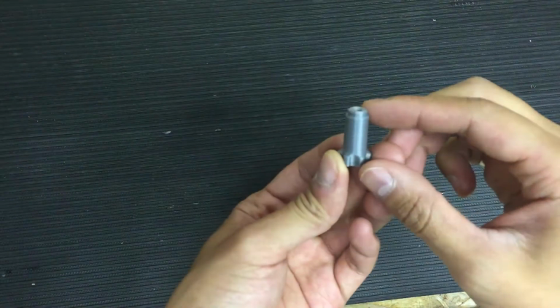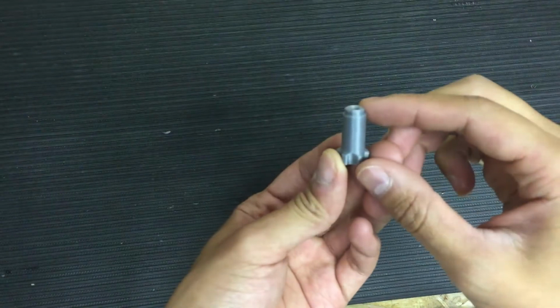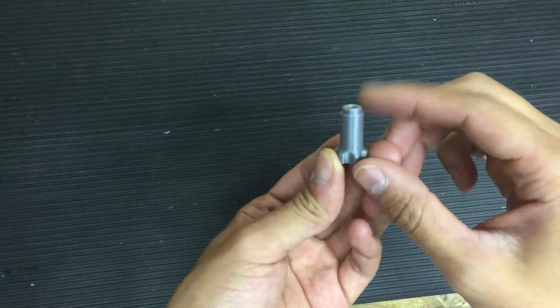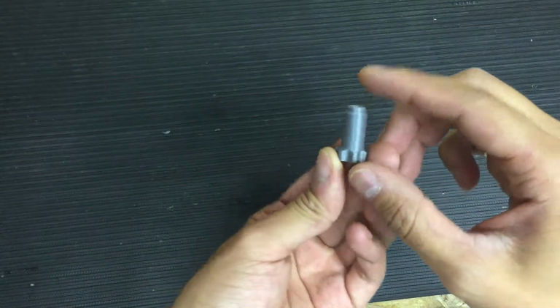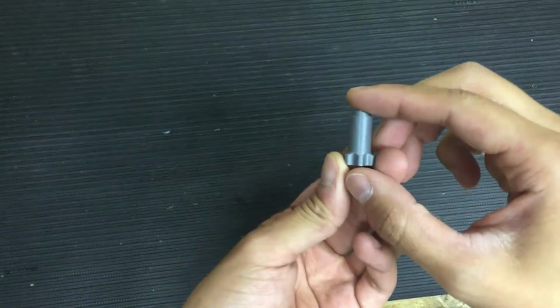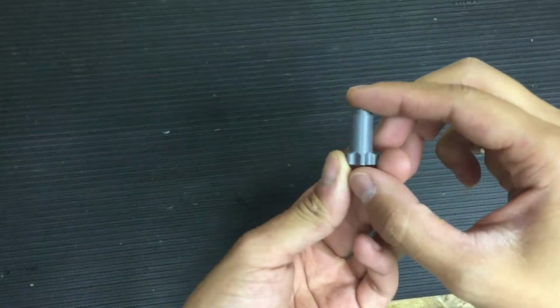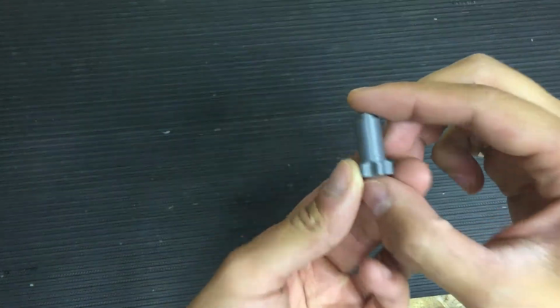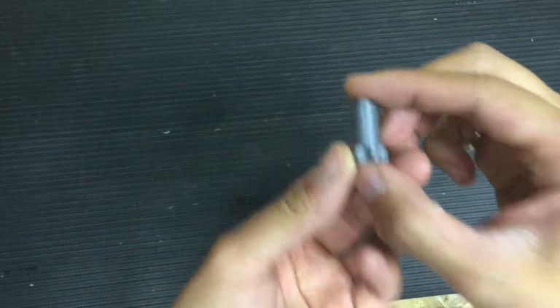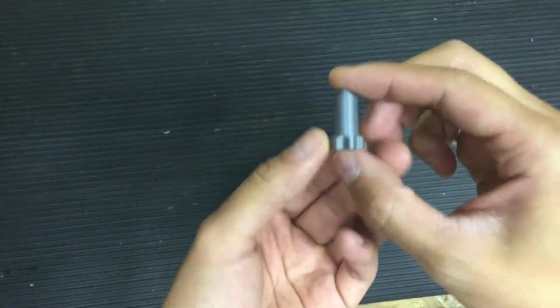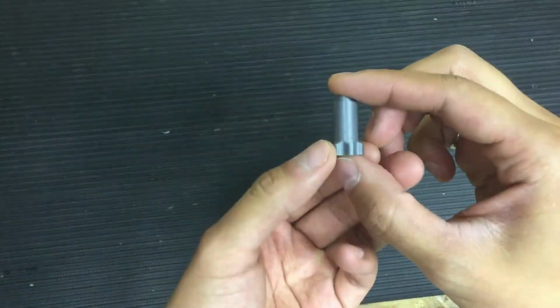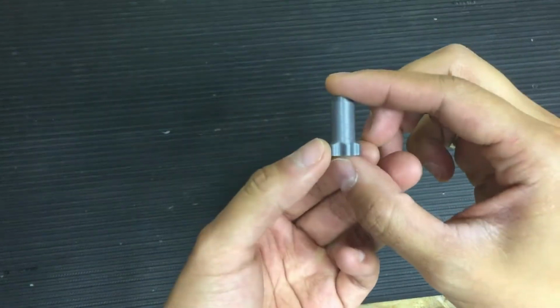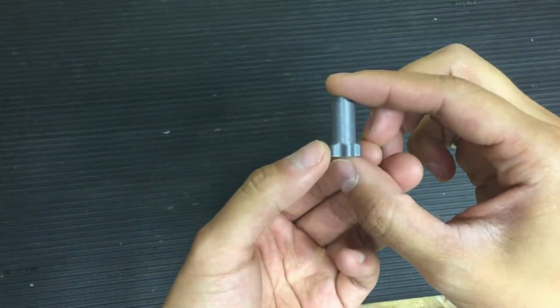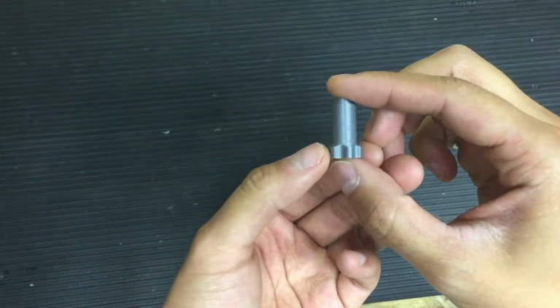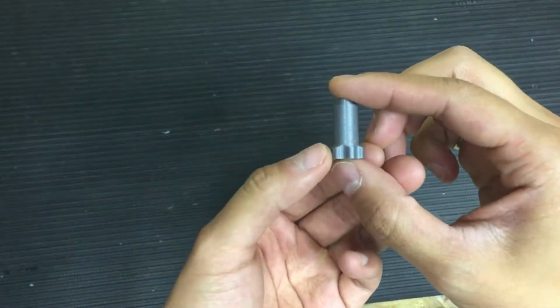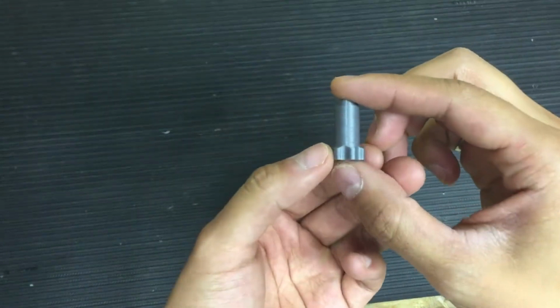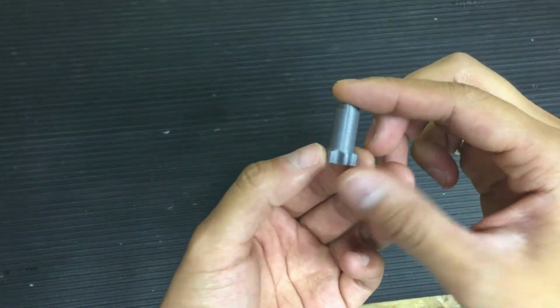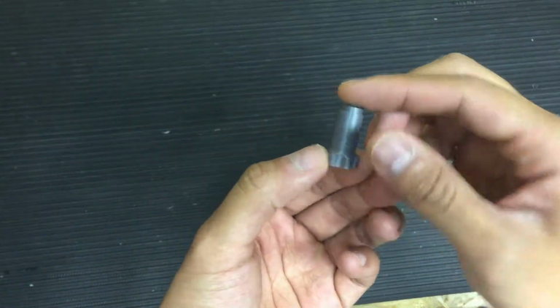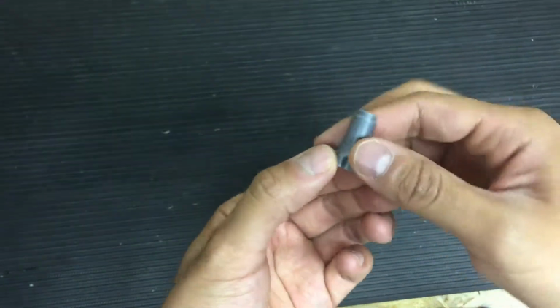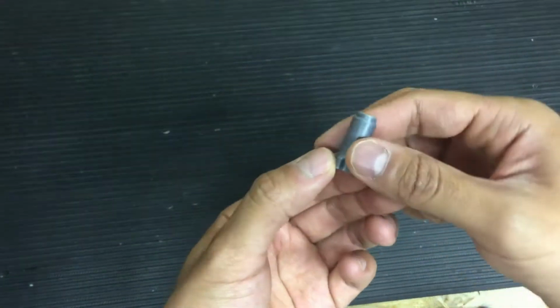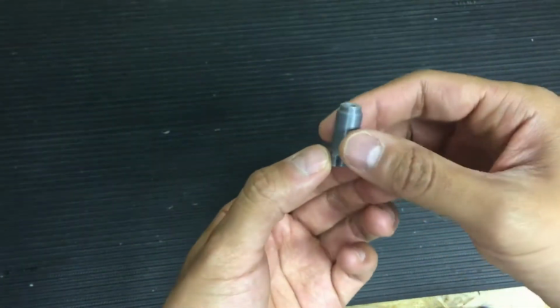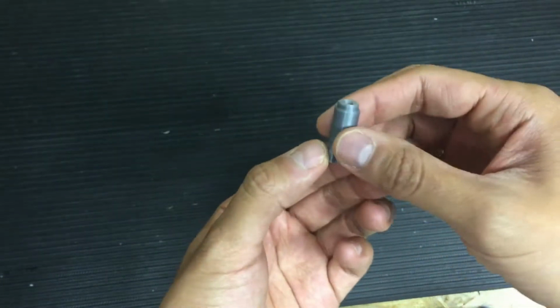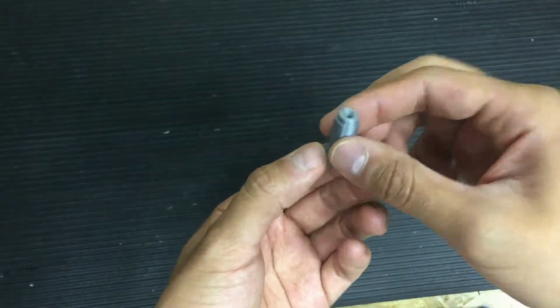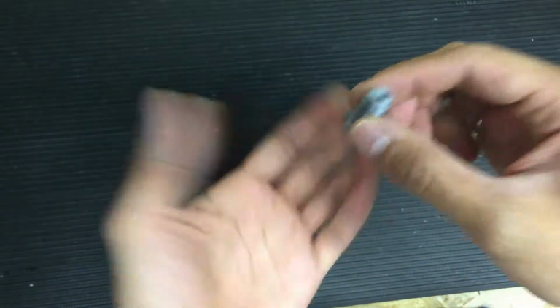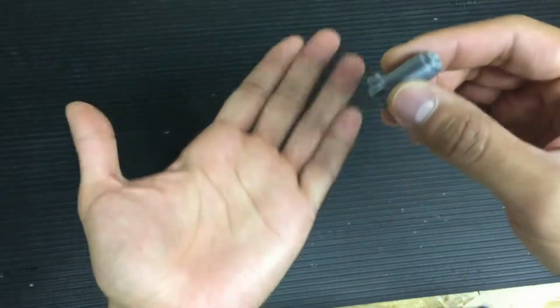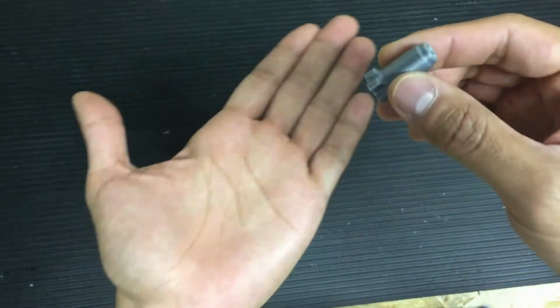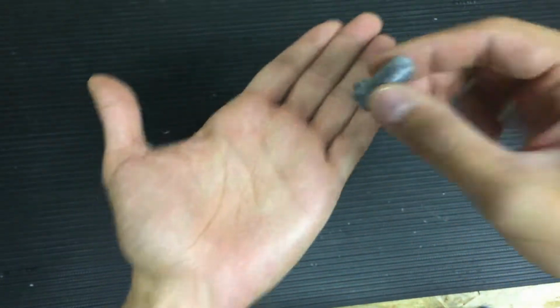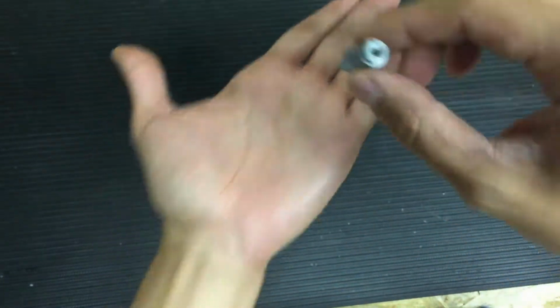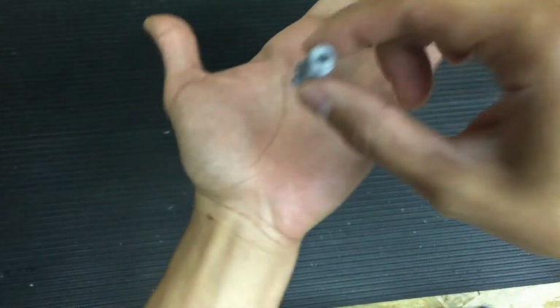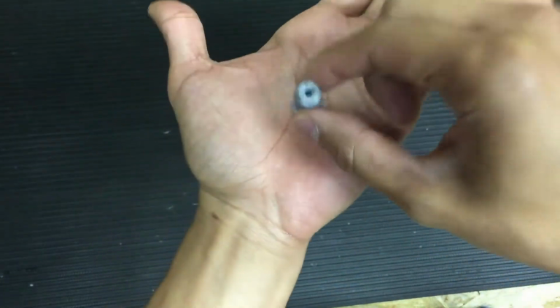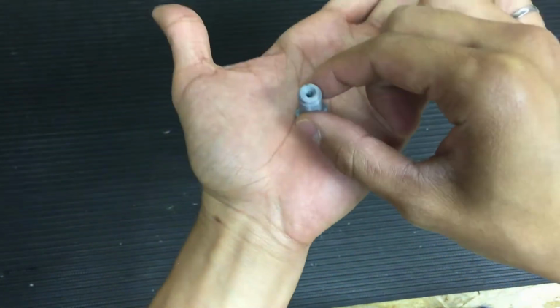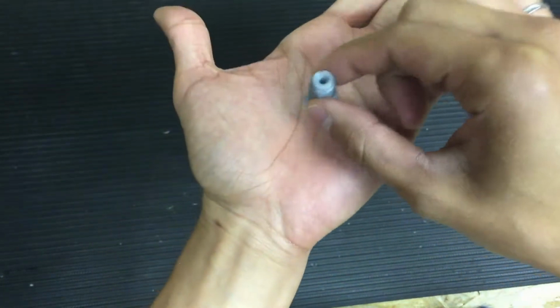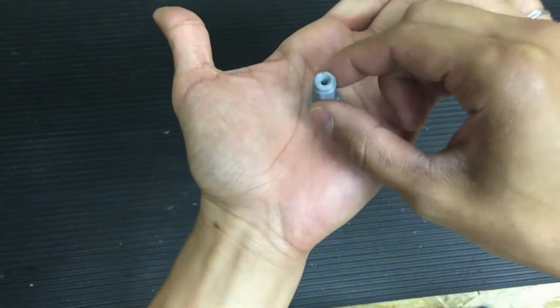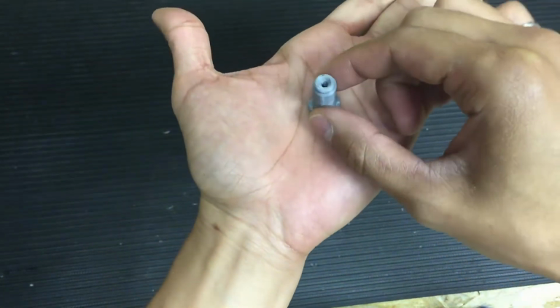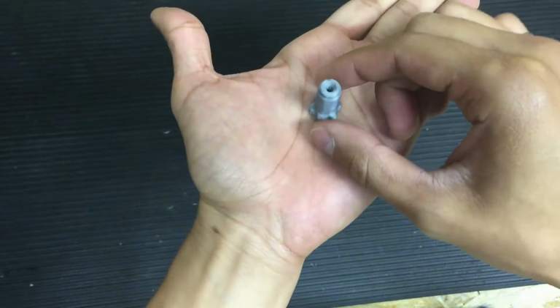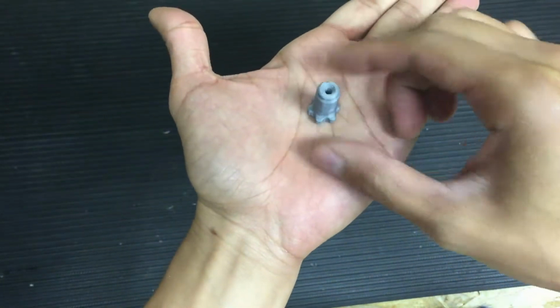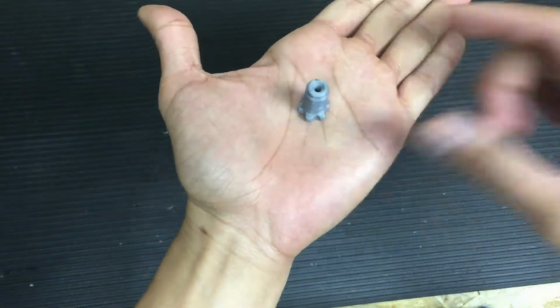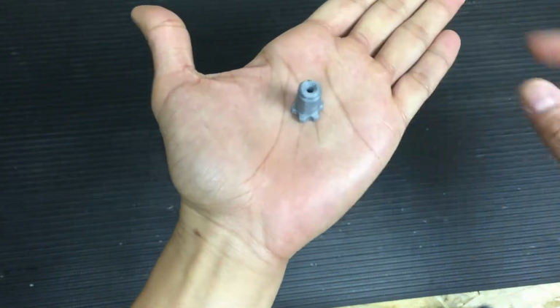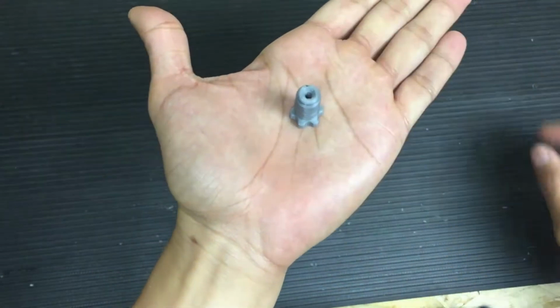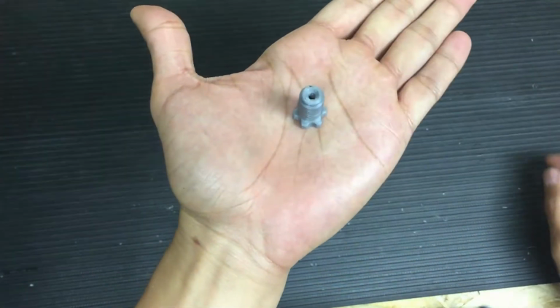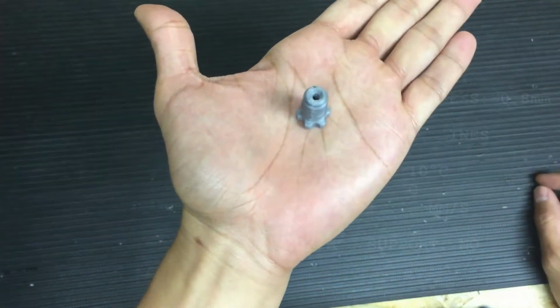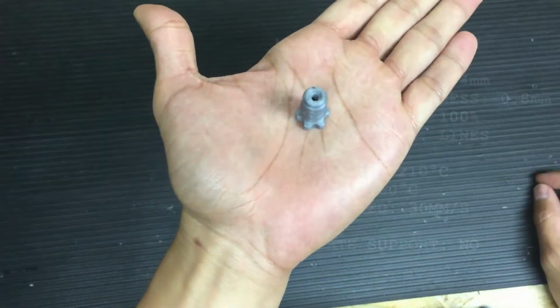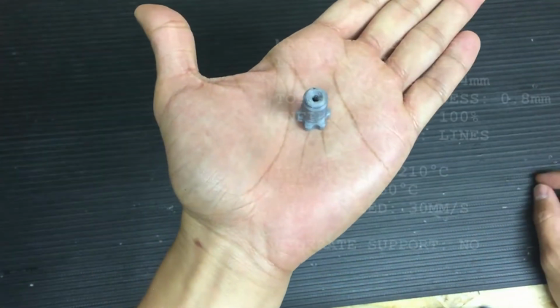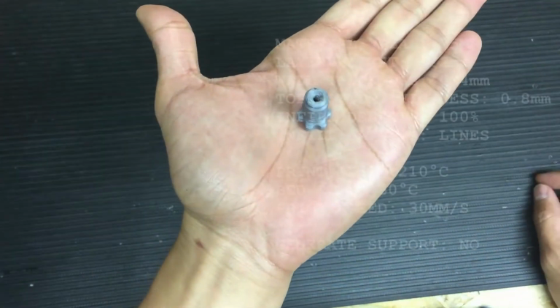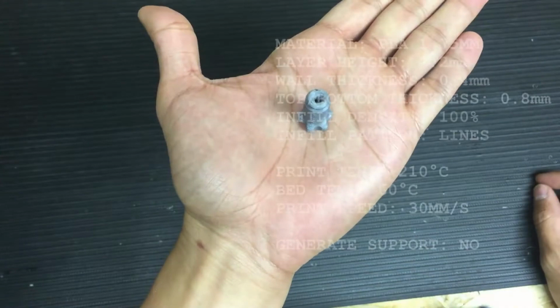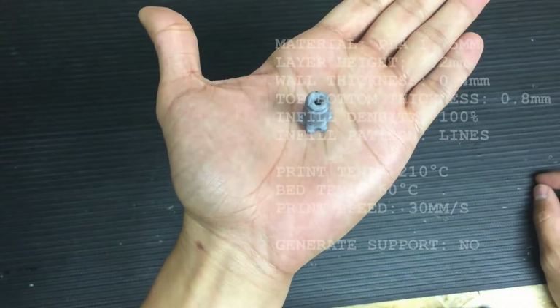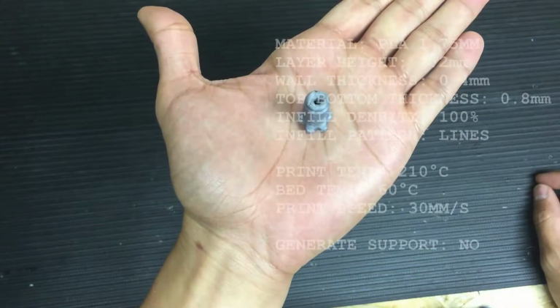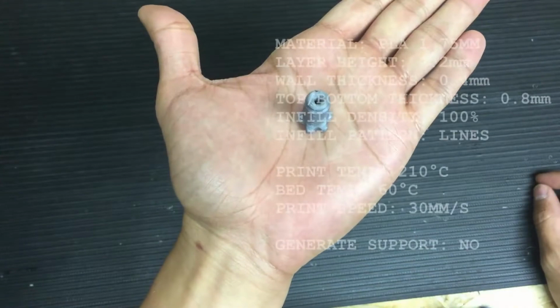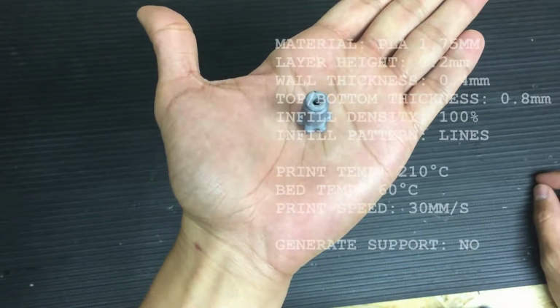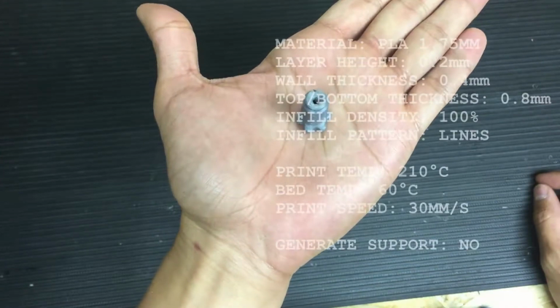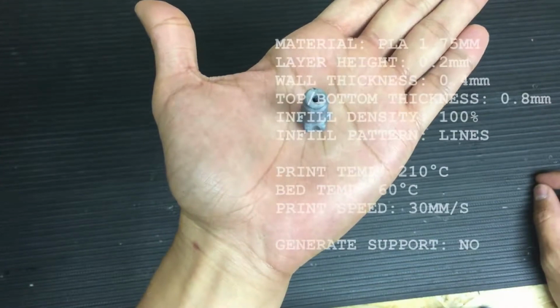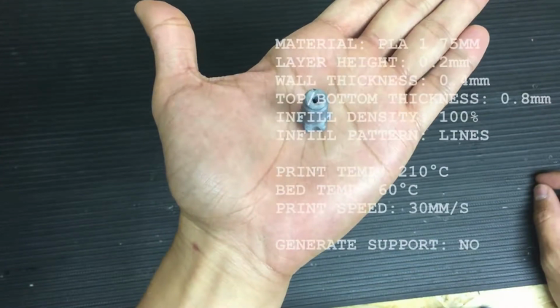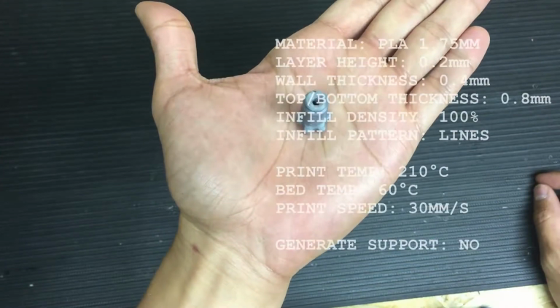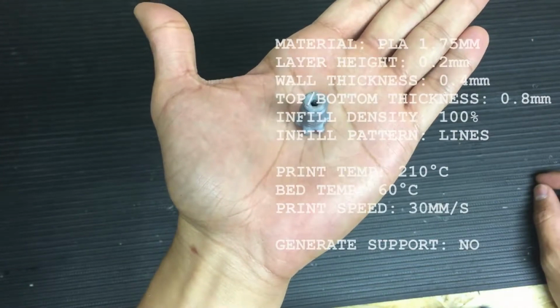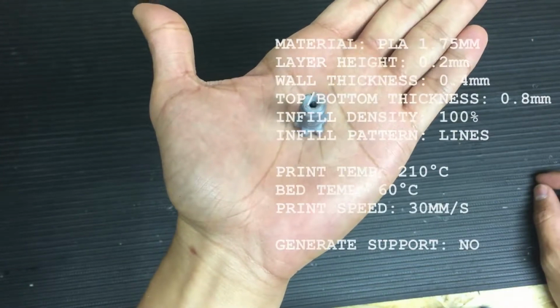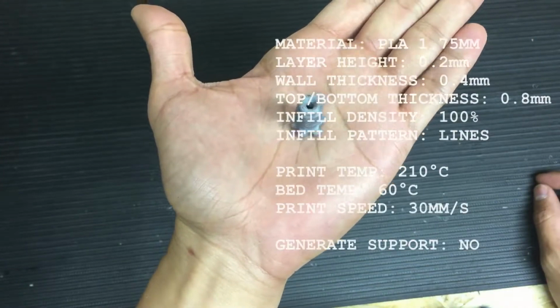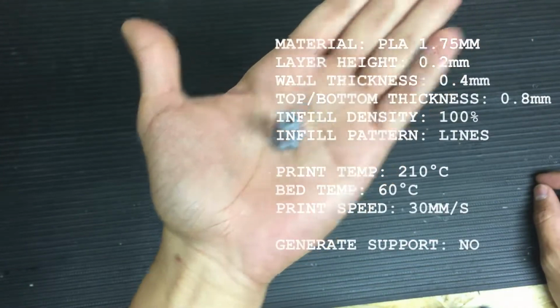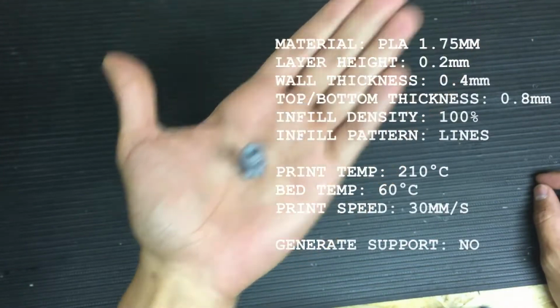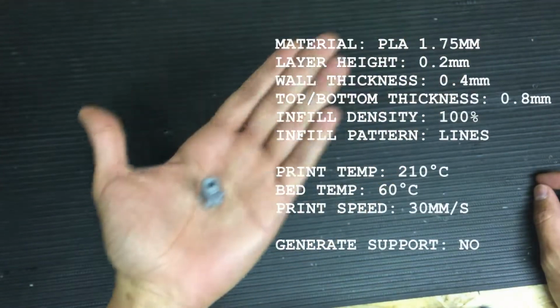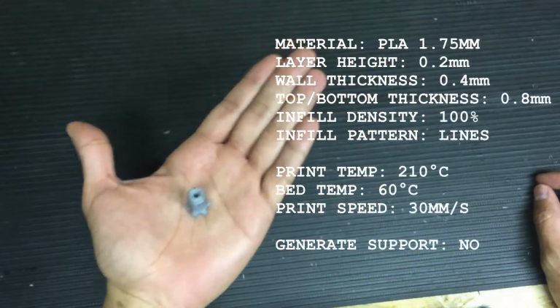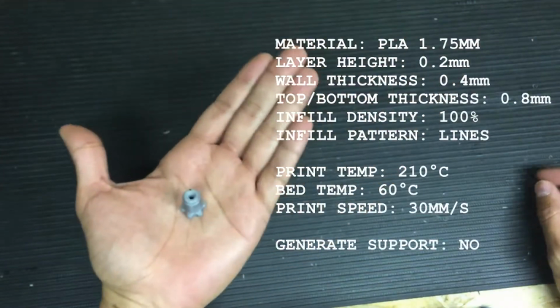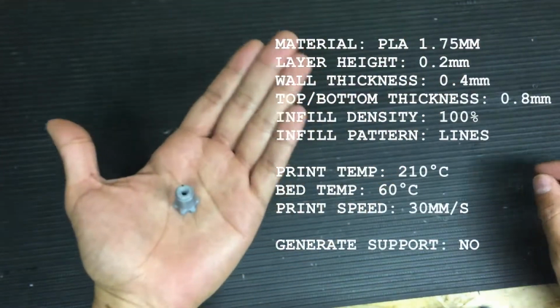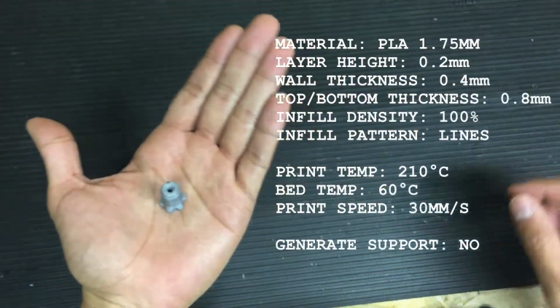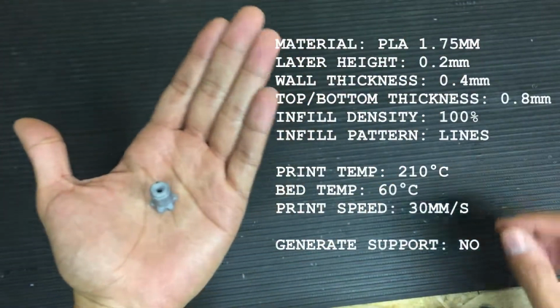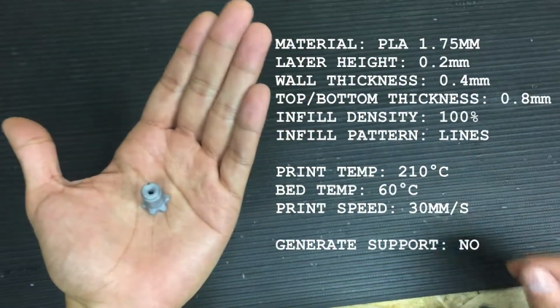First step: you need to print one of these, and I printed it in this orientation. I'll put my print settings on the screen right now.